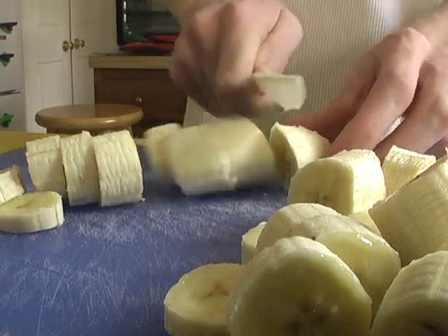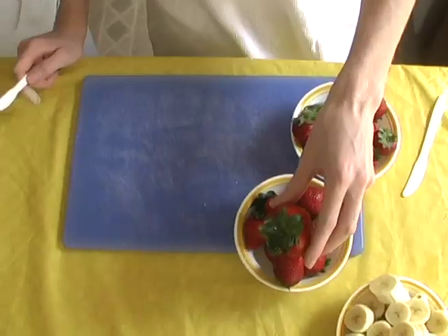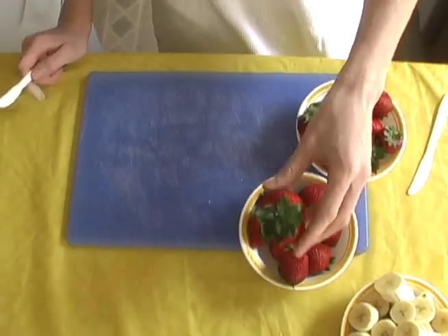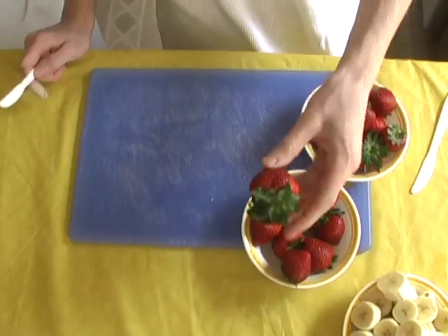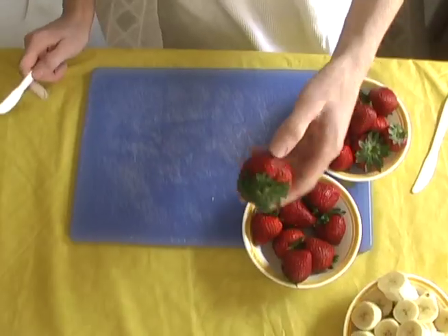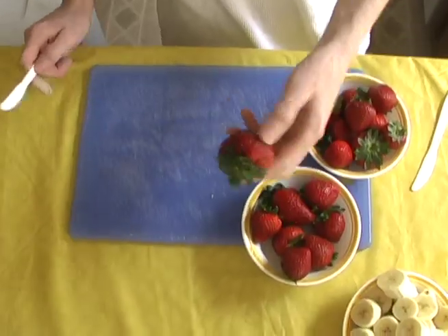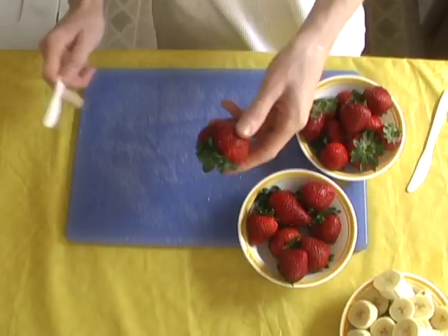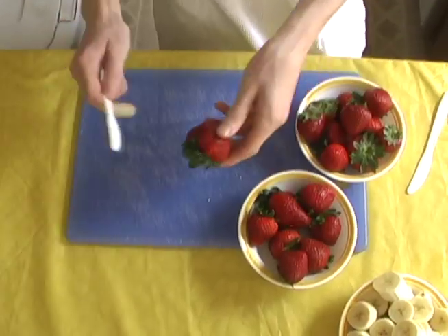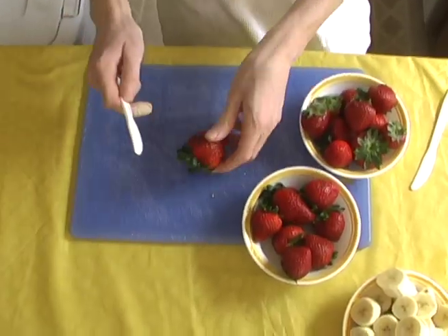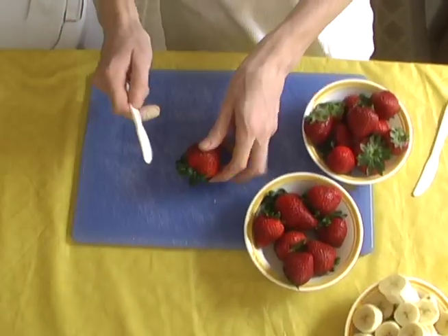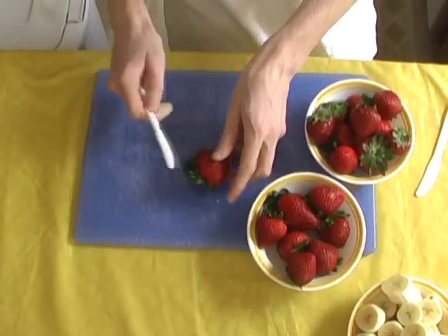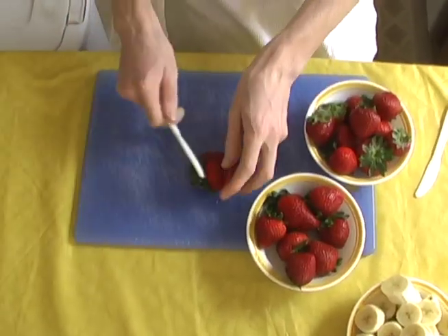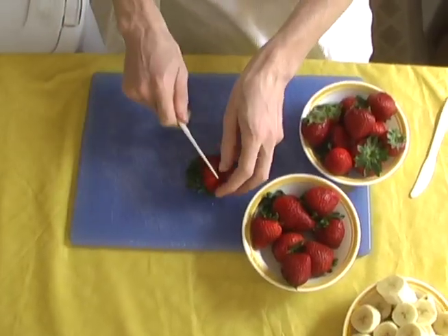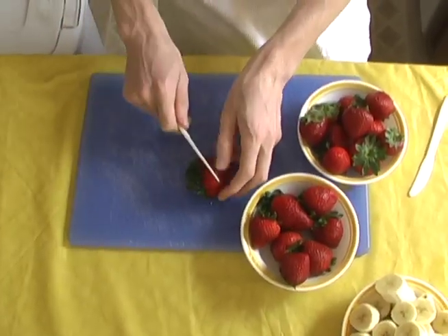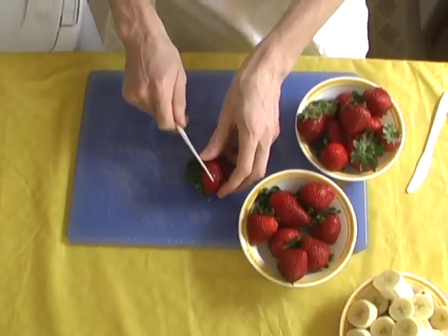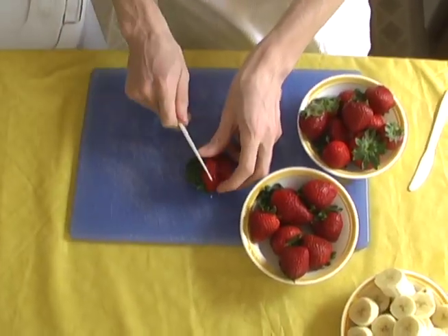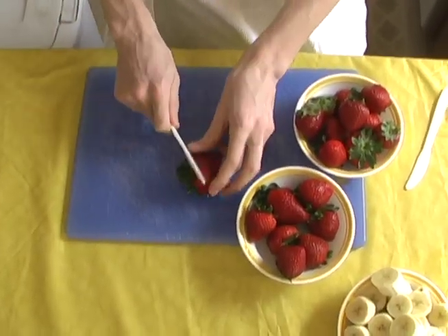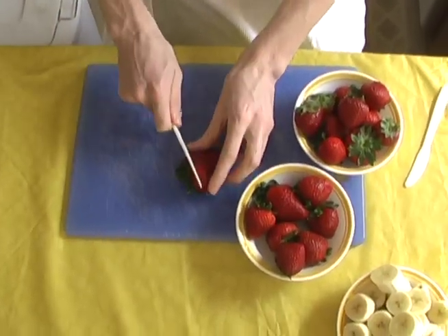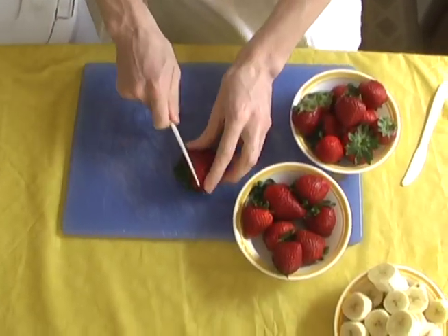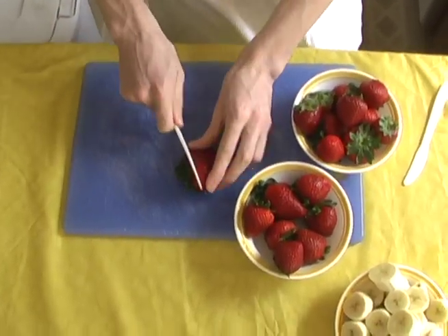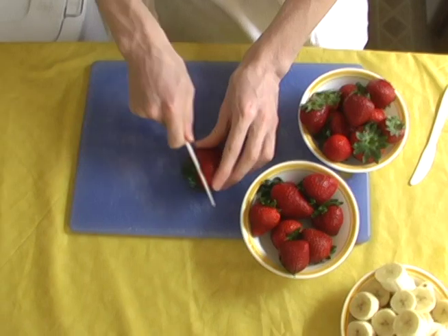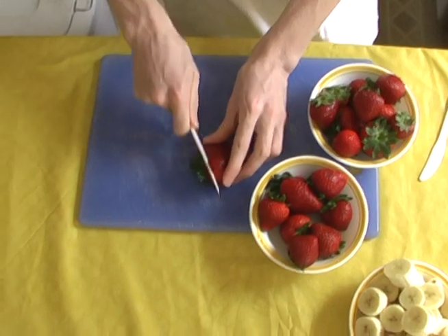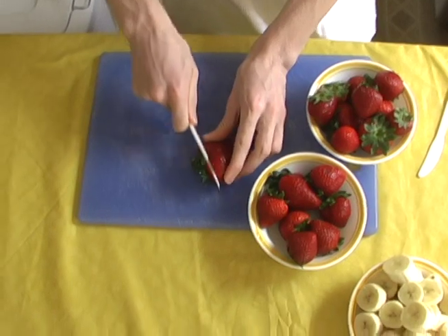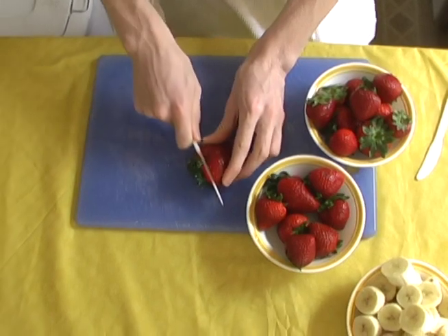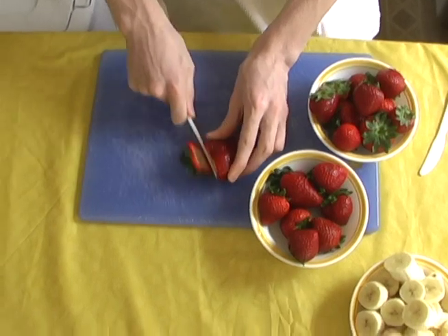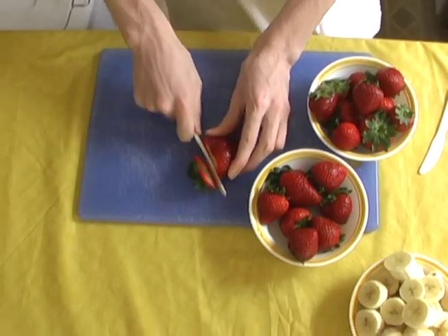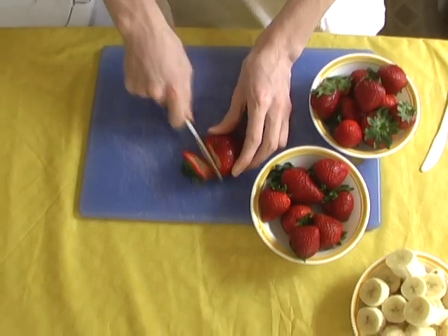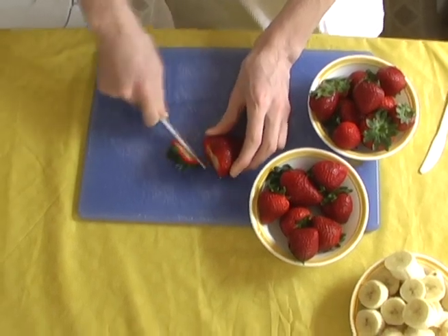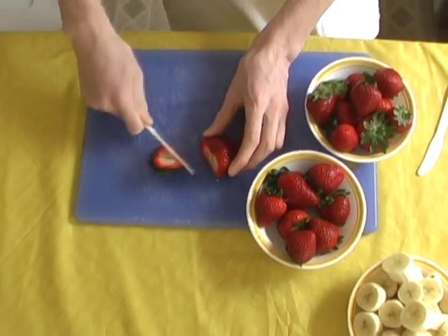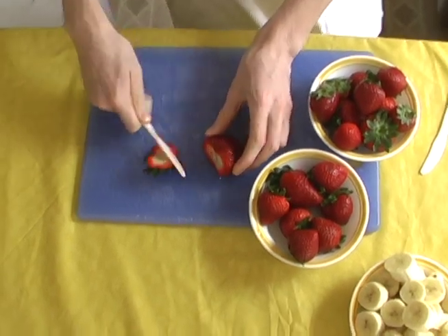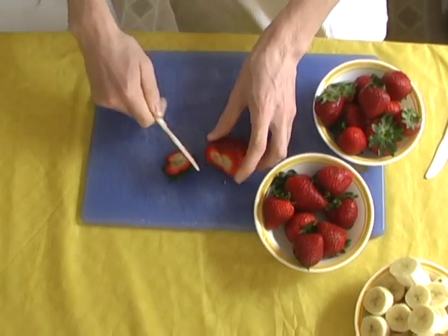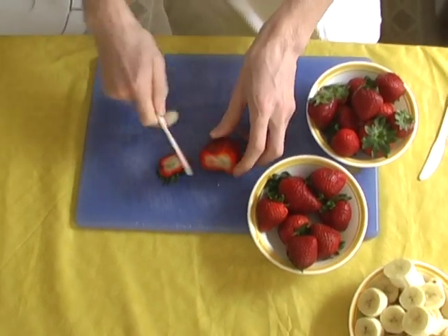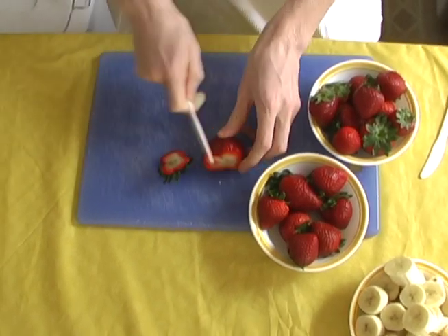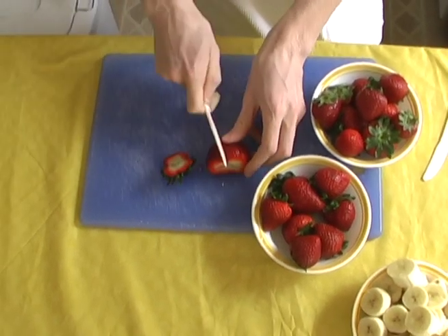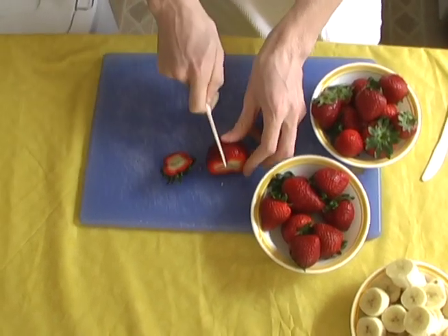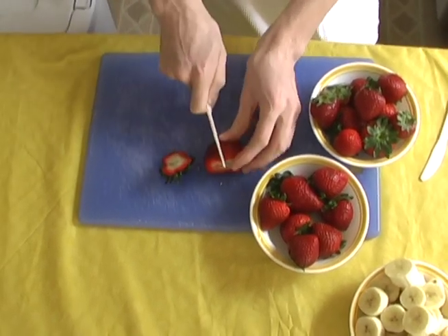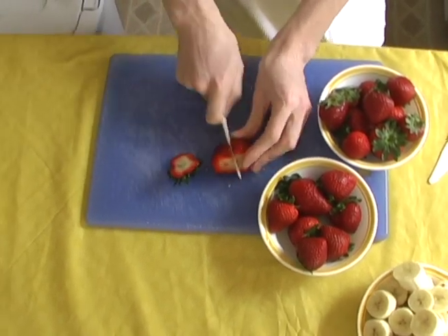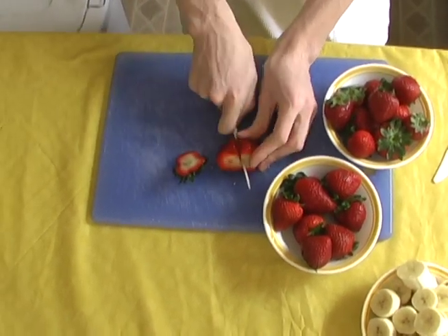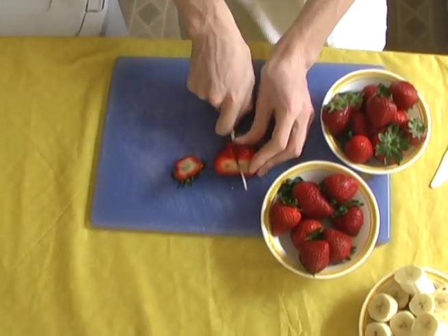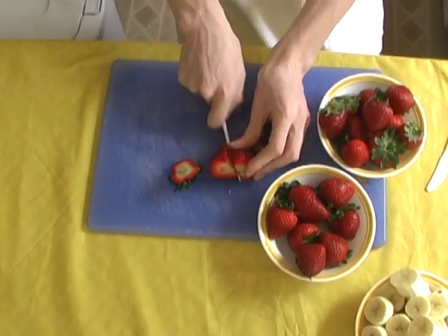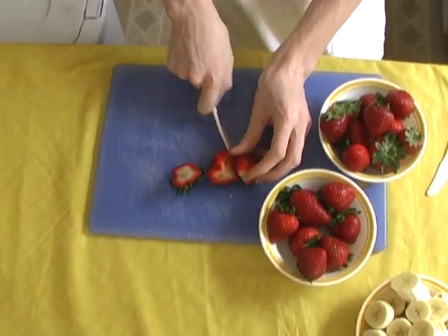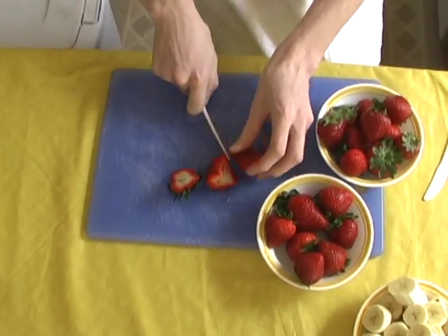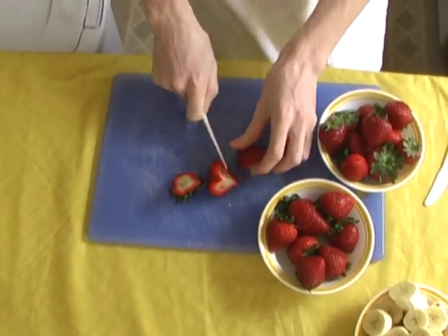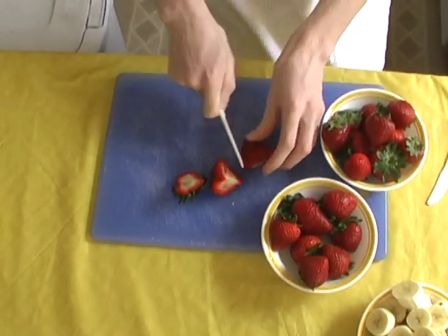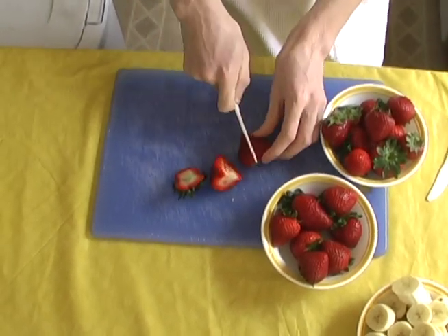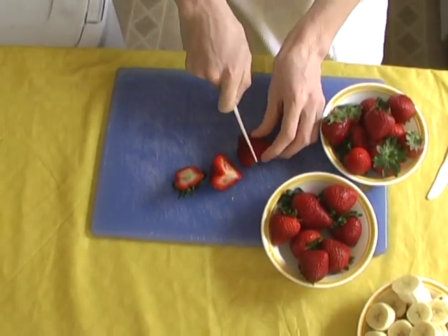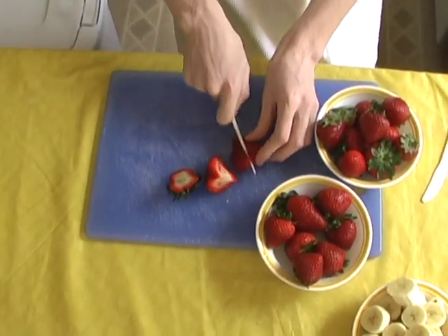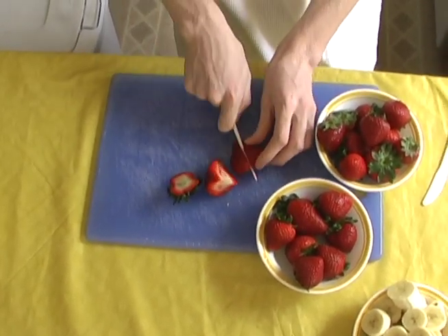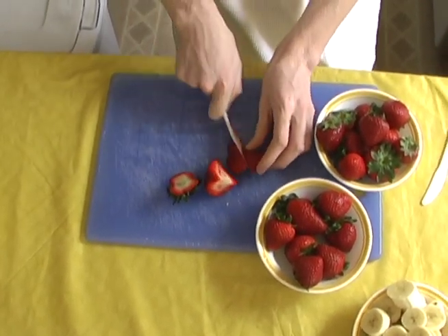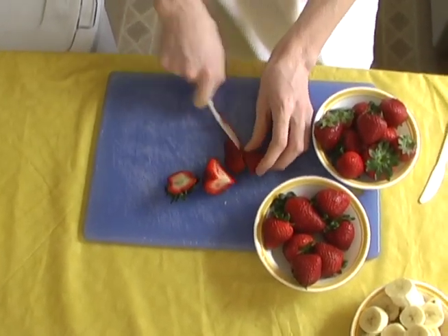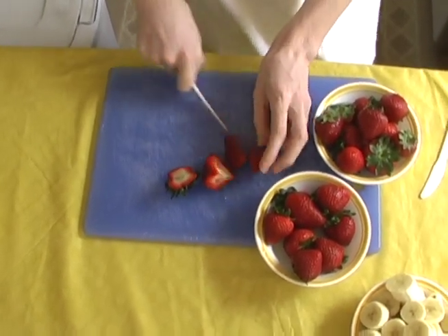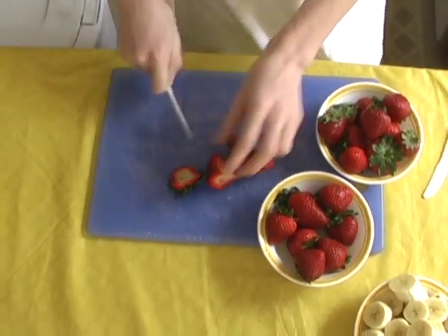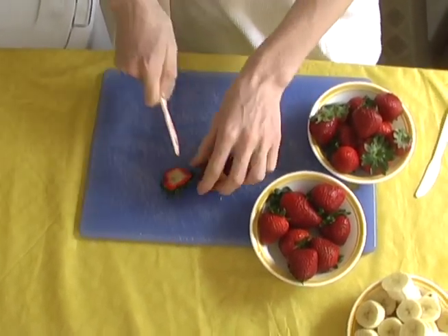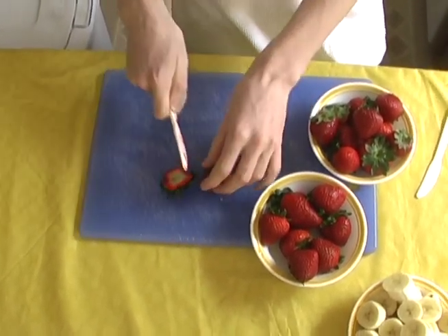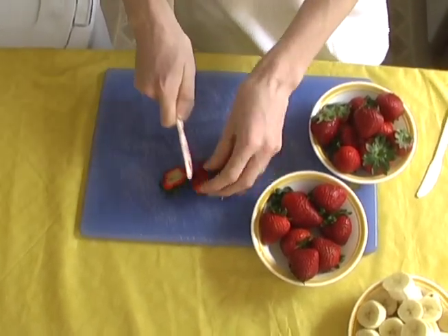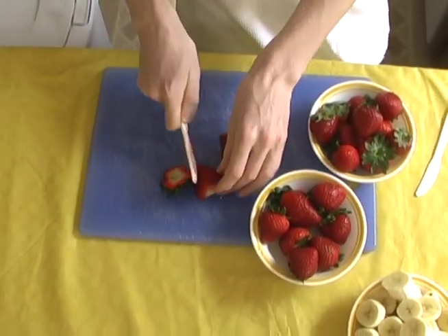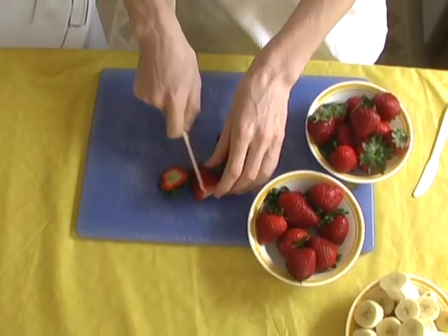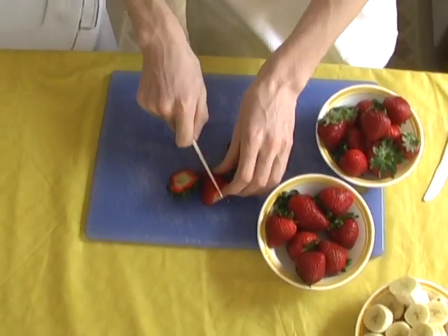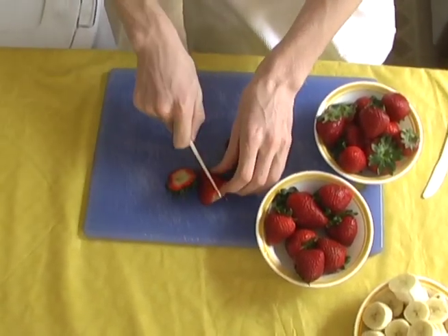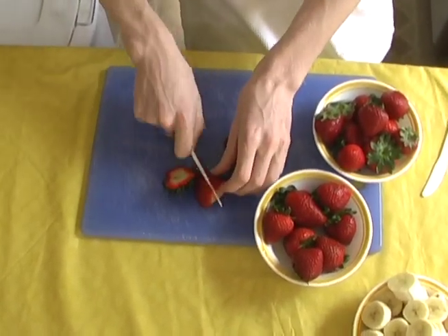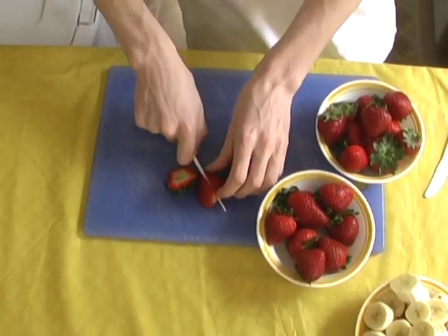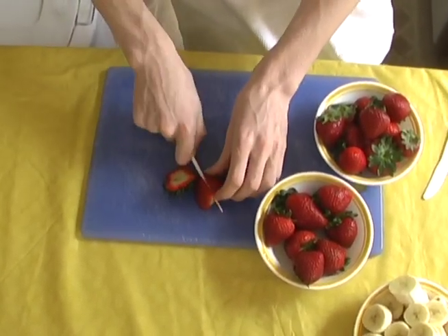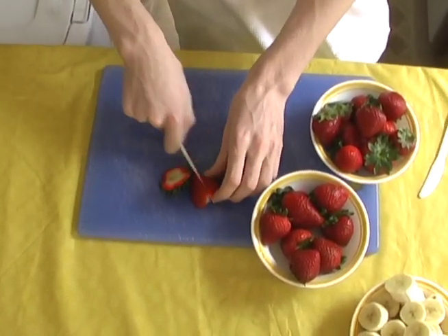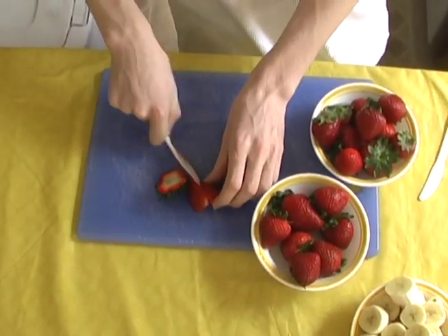To prepare the strawberries, cut off the leafy green part and then cut the strawberries into four pieces, or quarters.